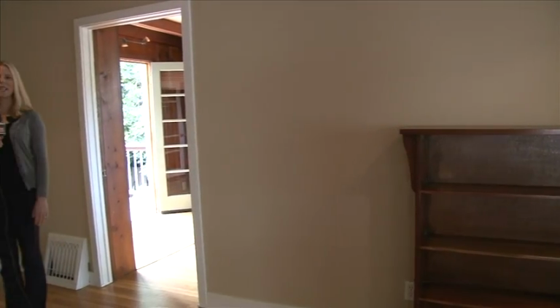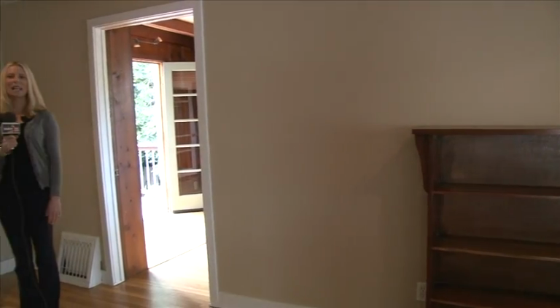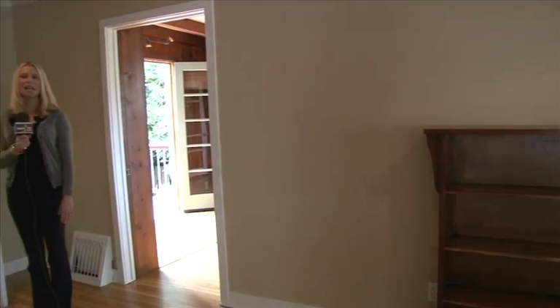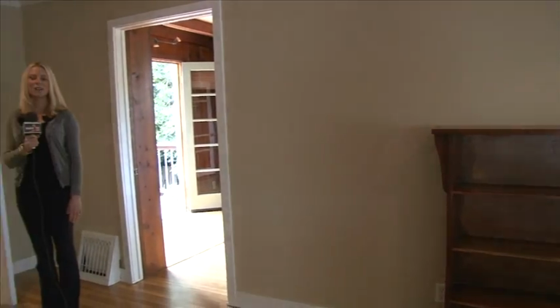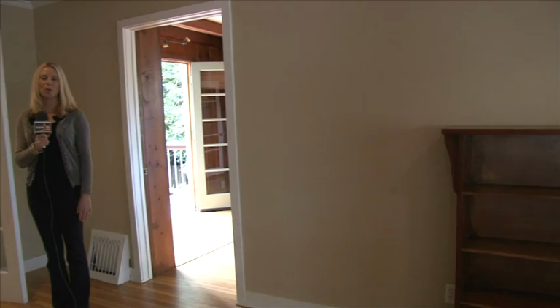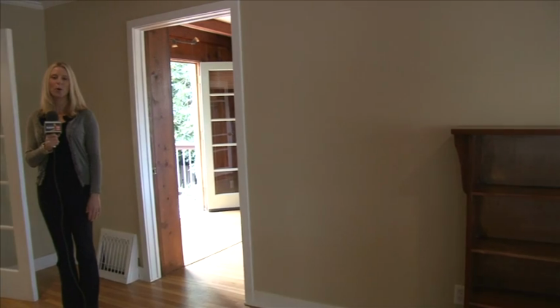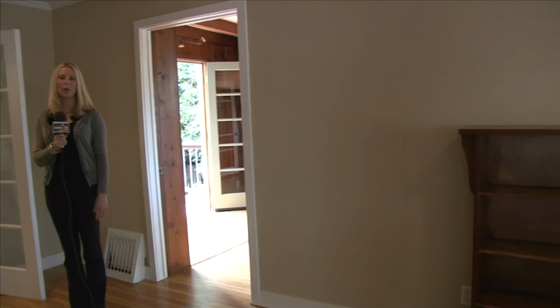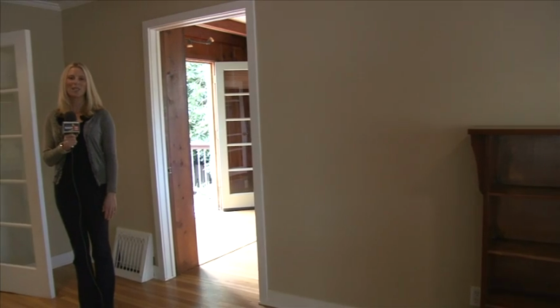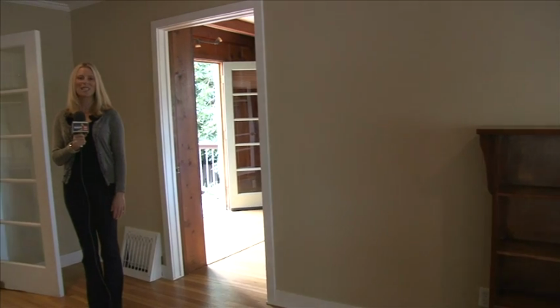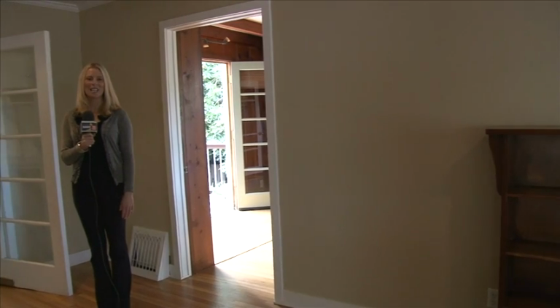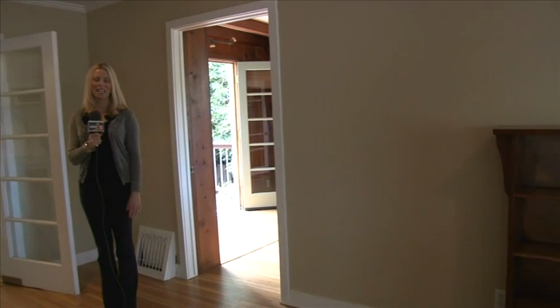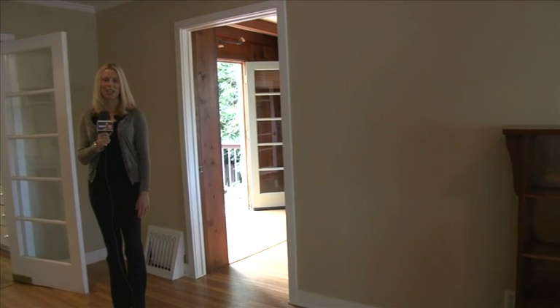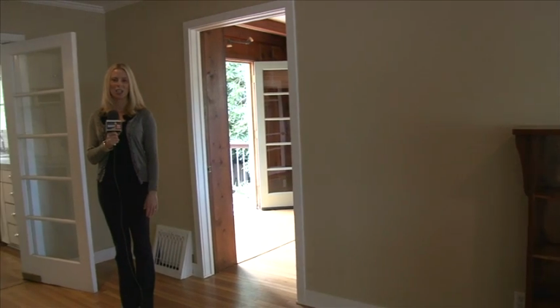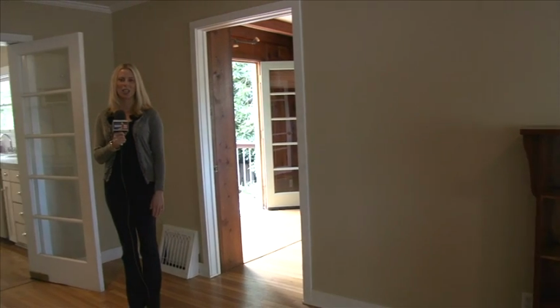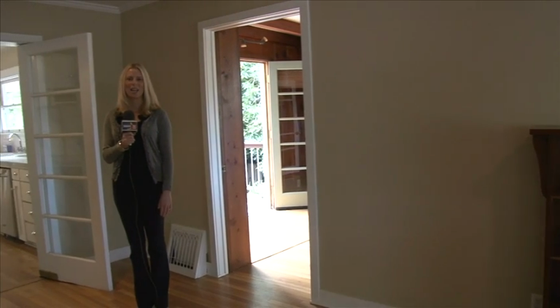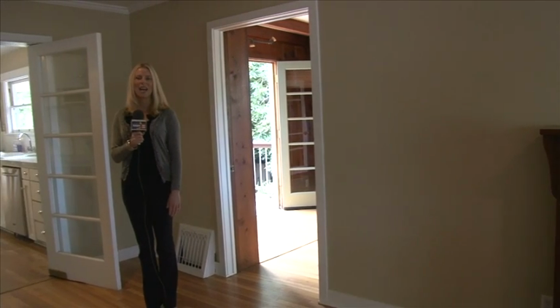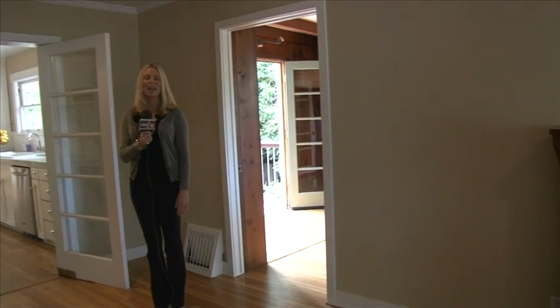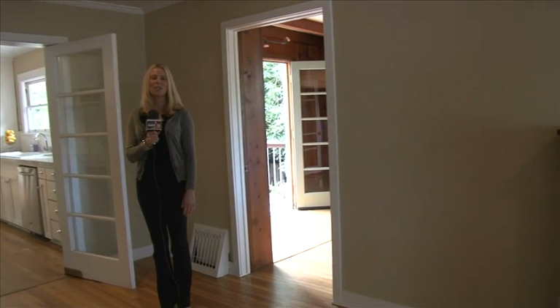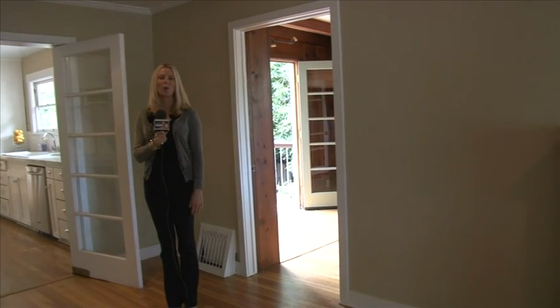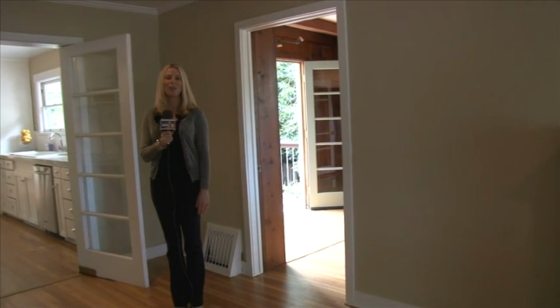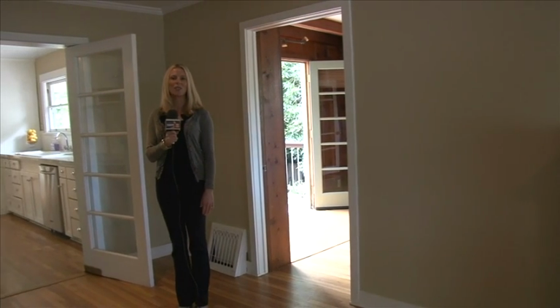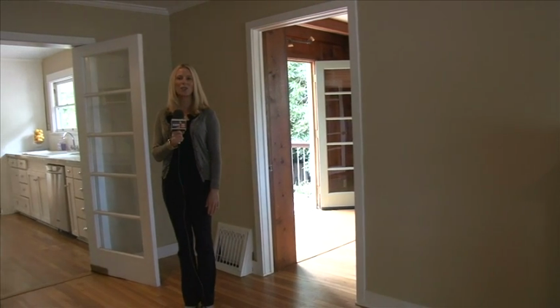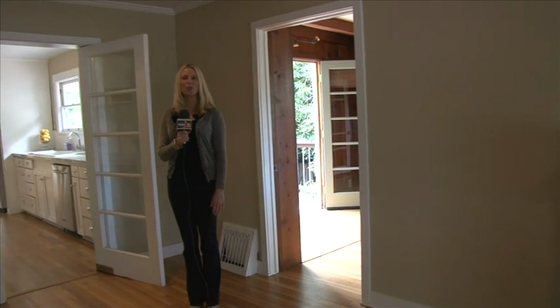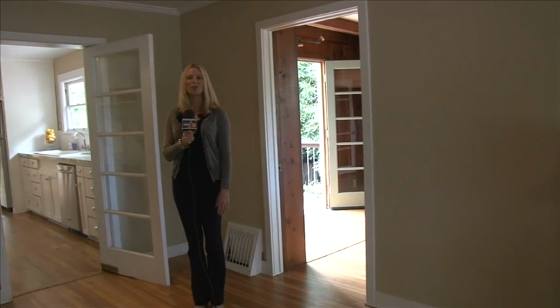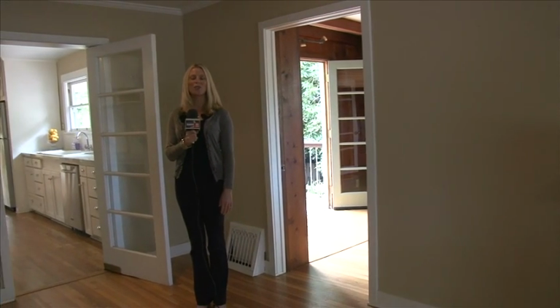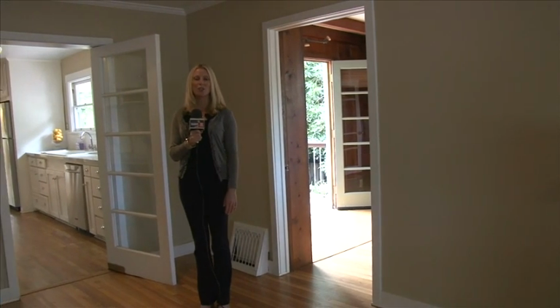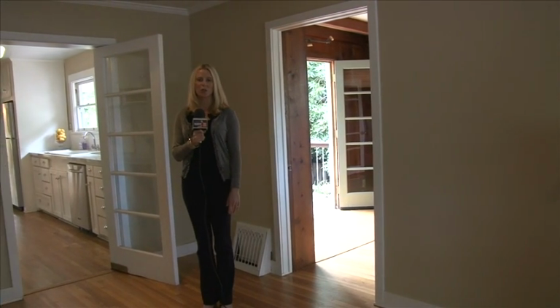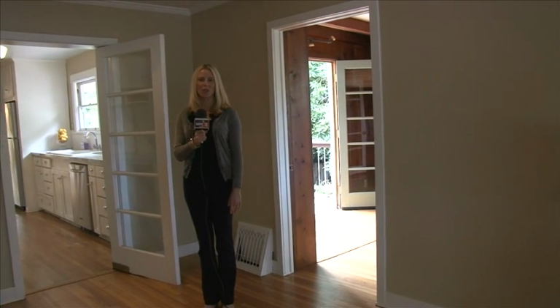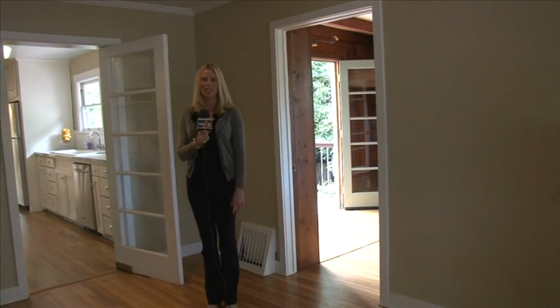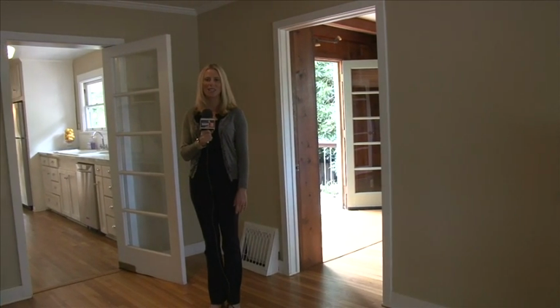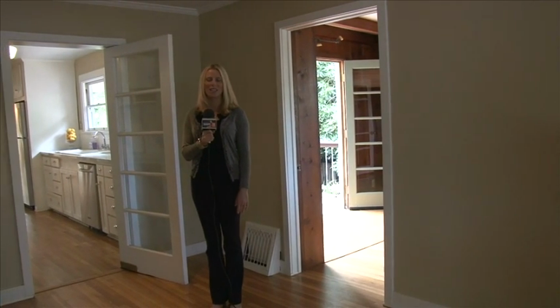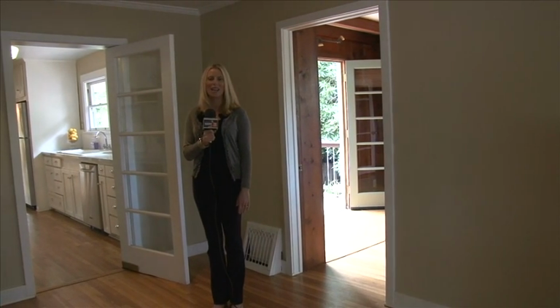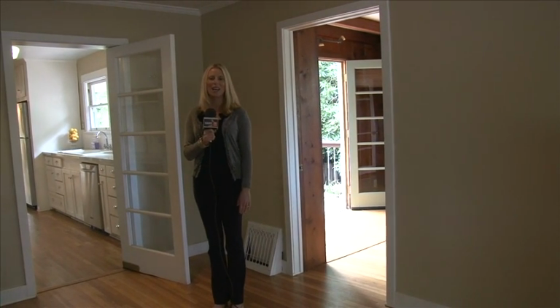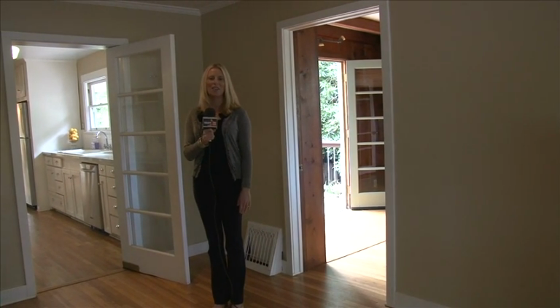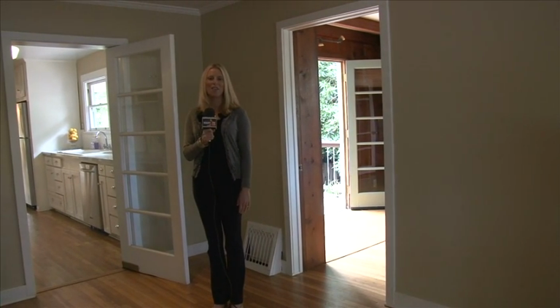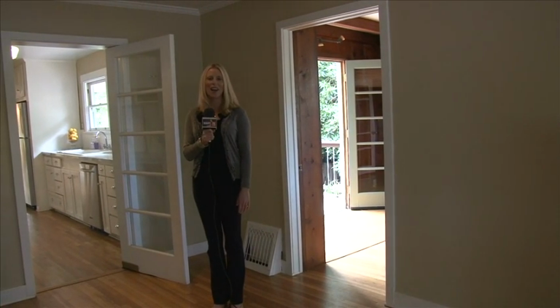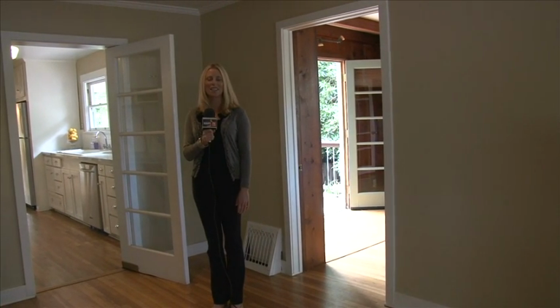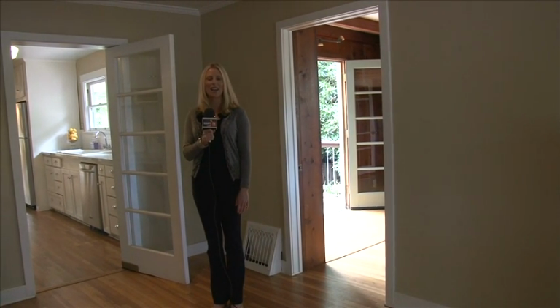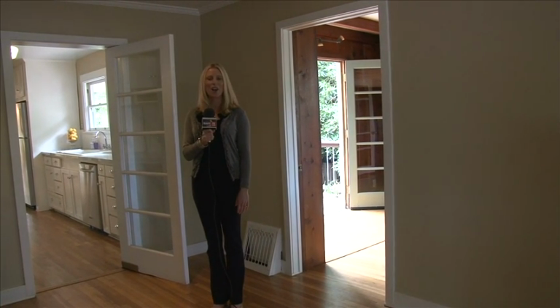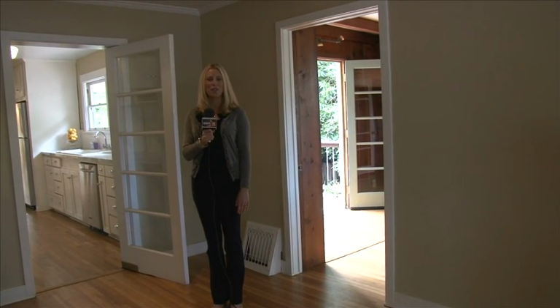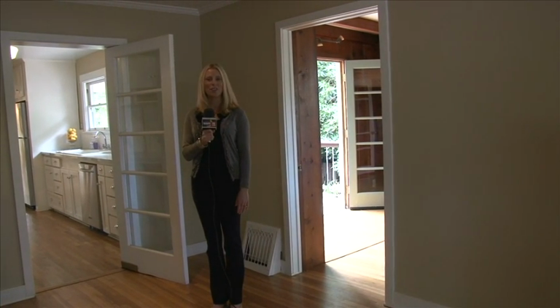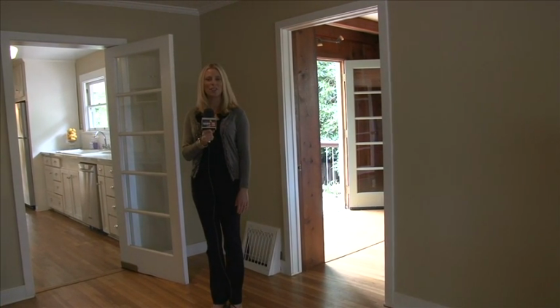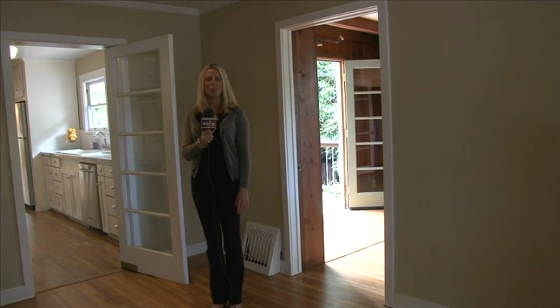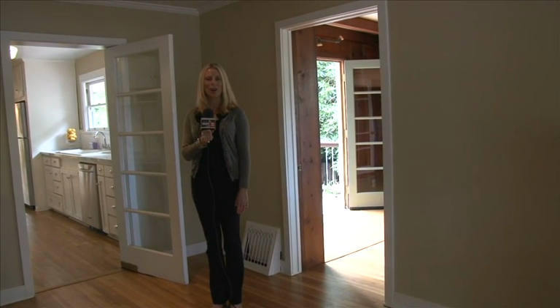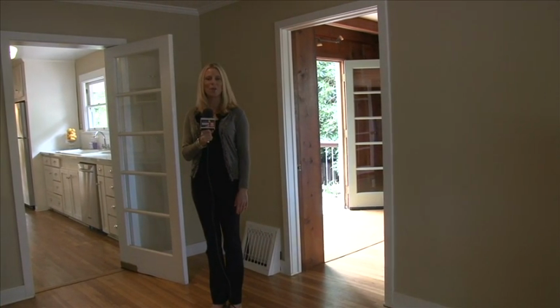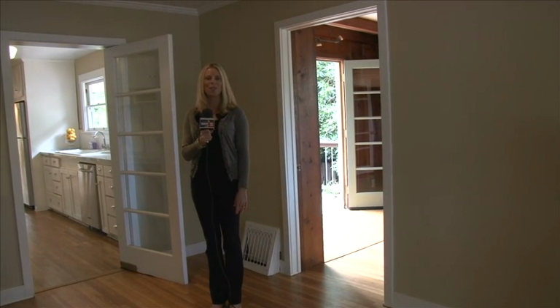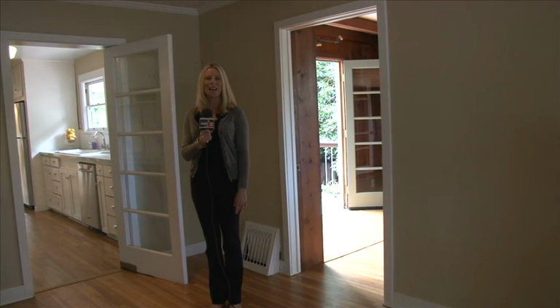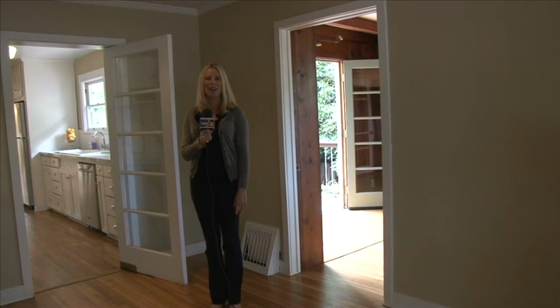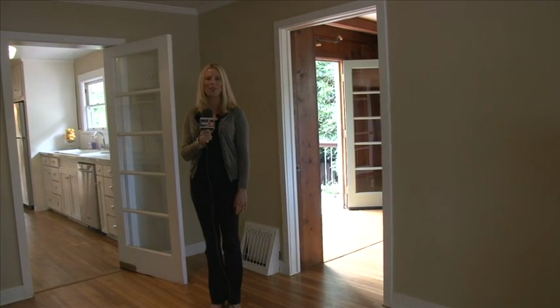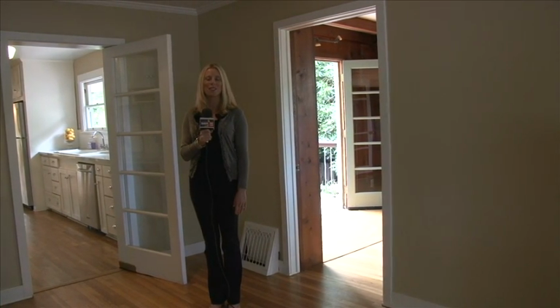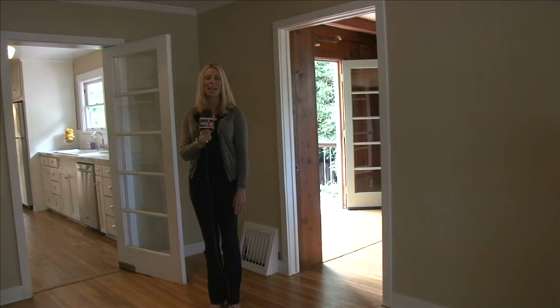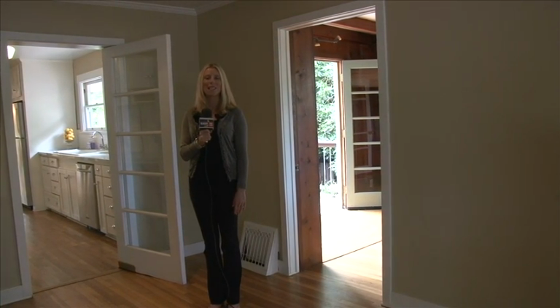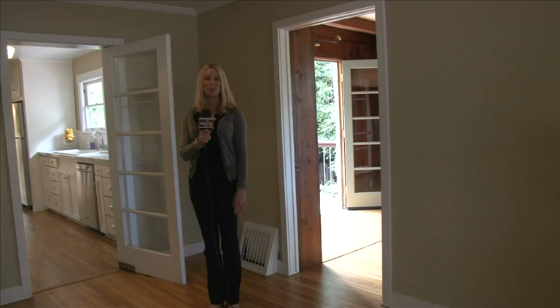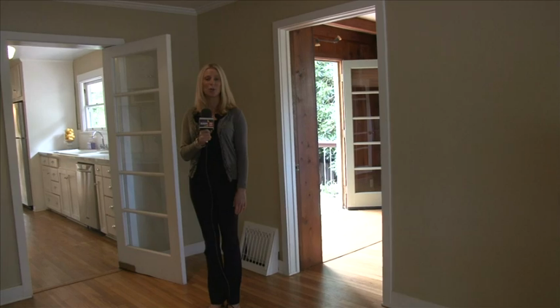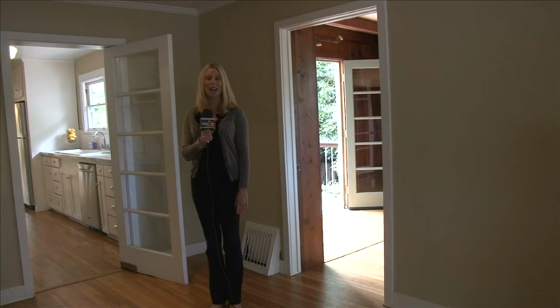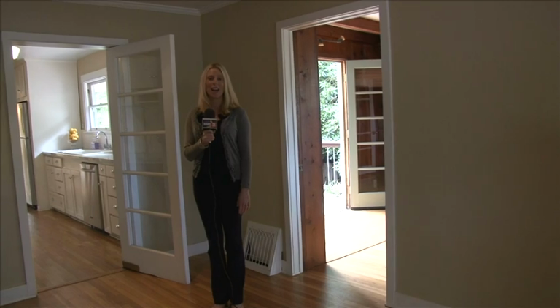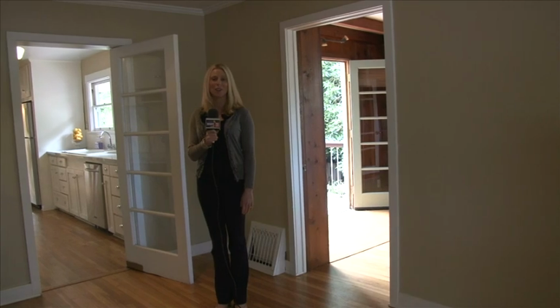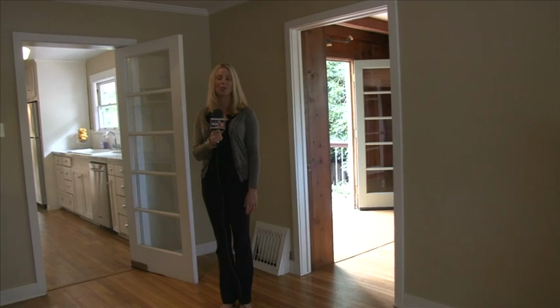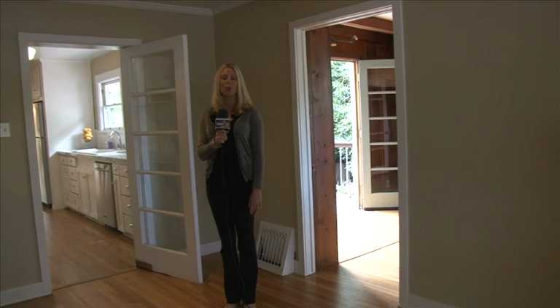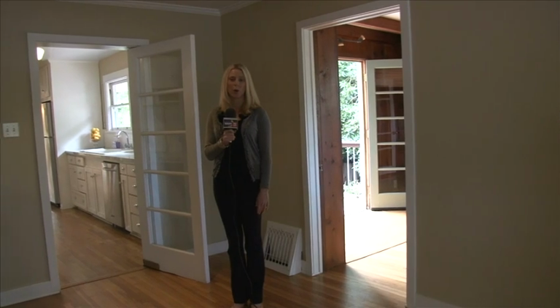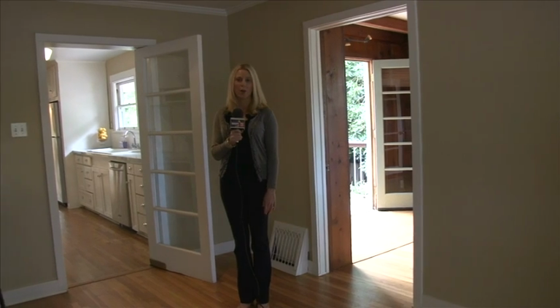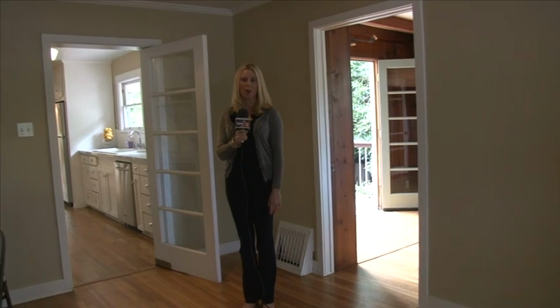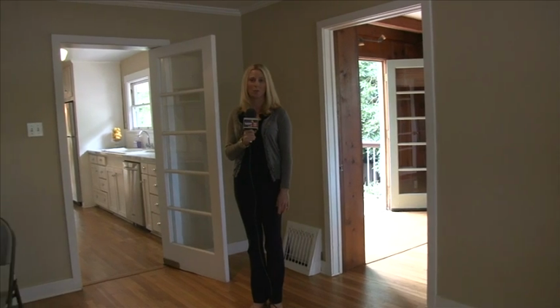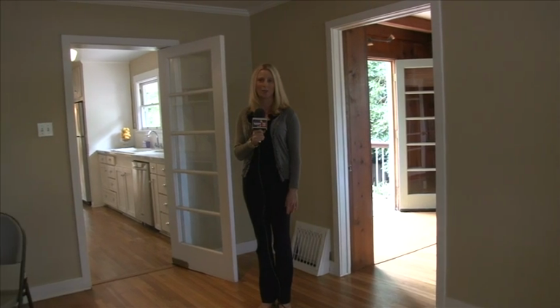Light pours into the kitchen as well as views of the trees. In fact, I often describe this house as a treehouse for grown-ups.